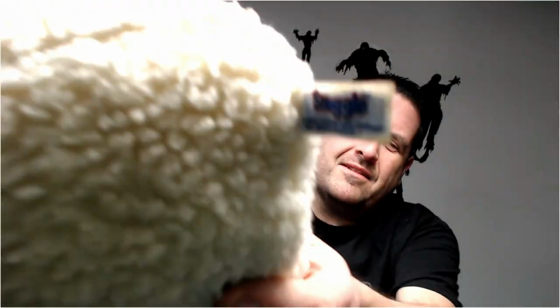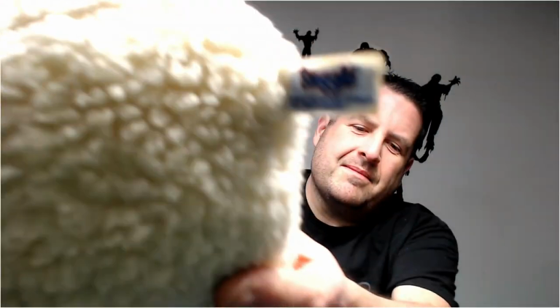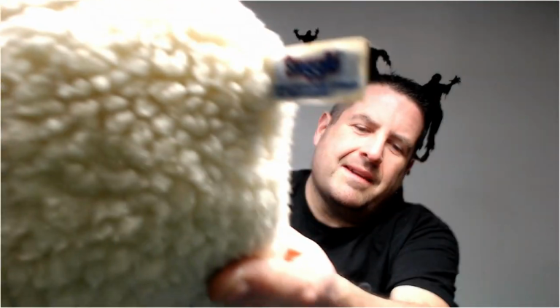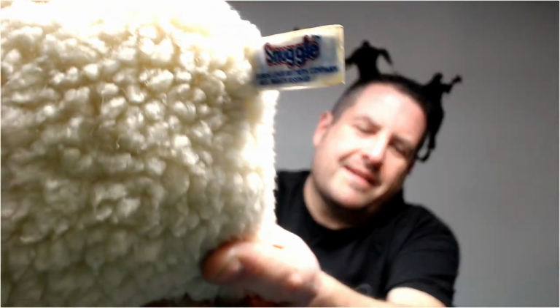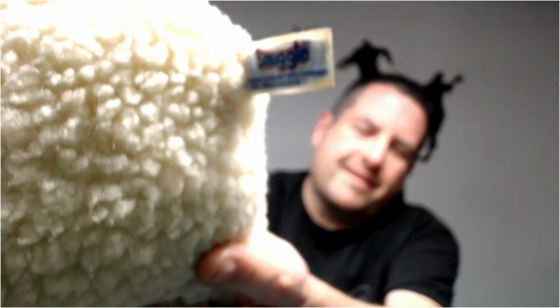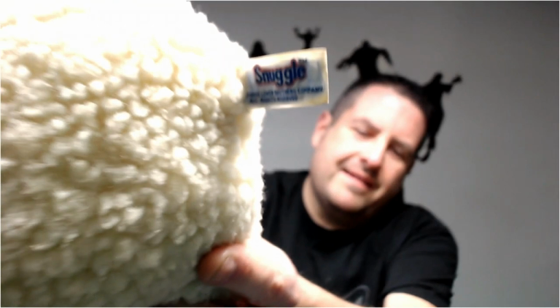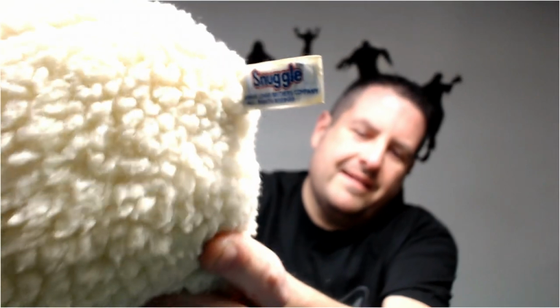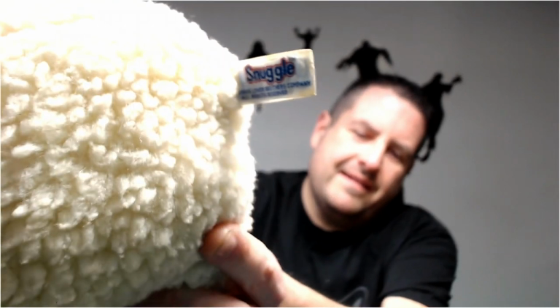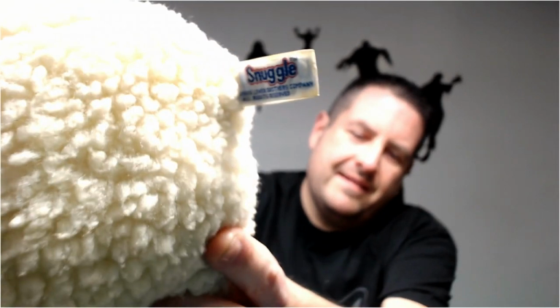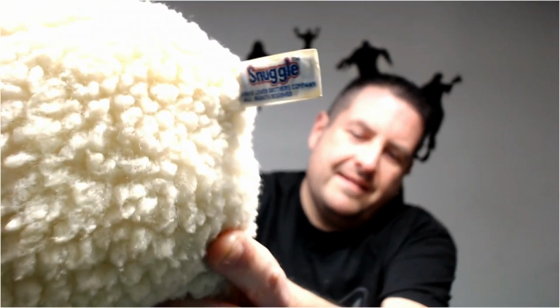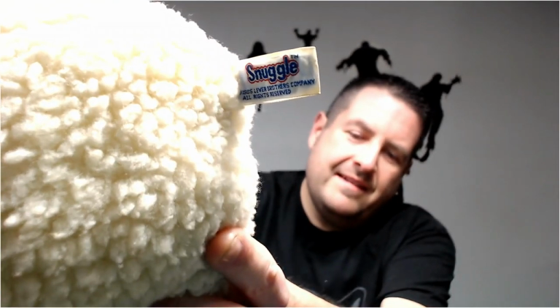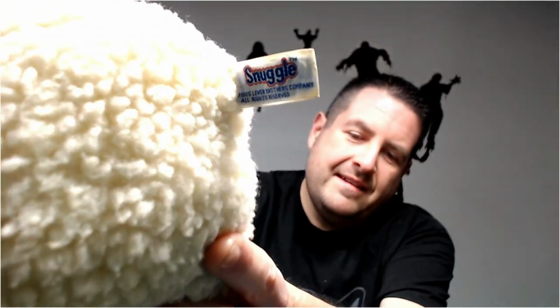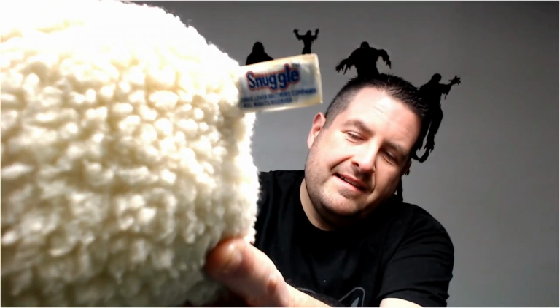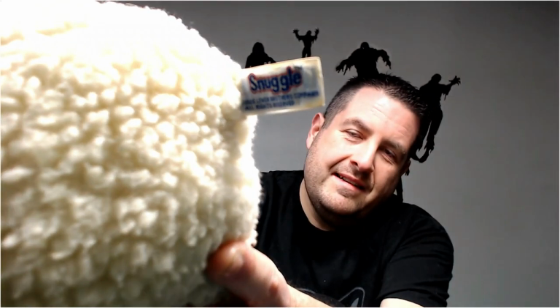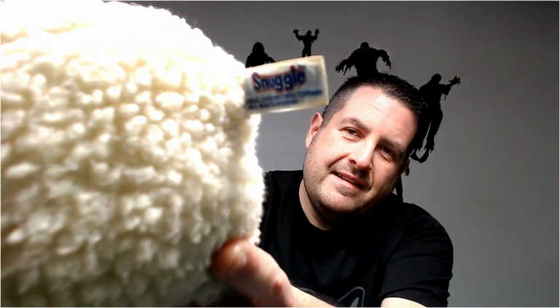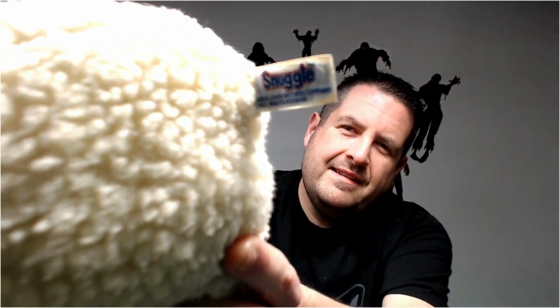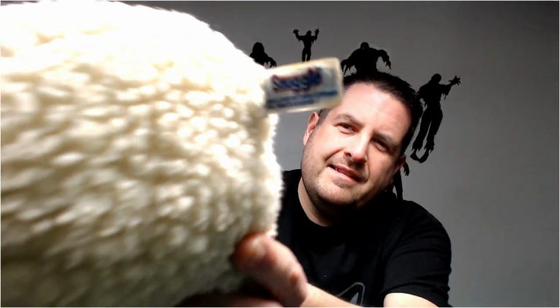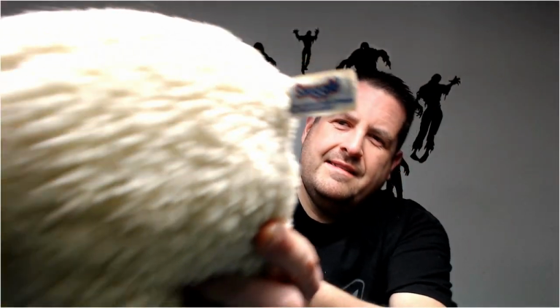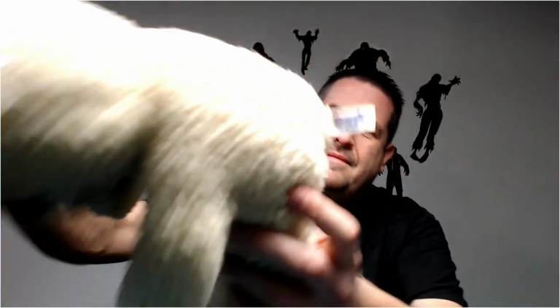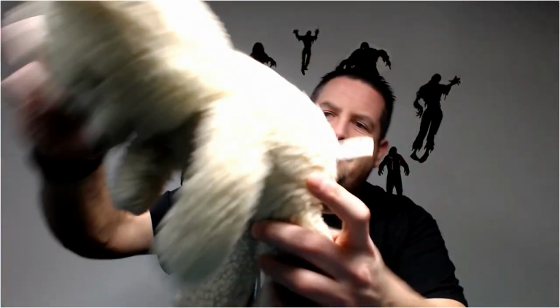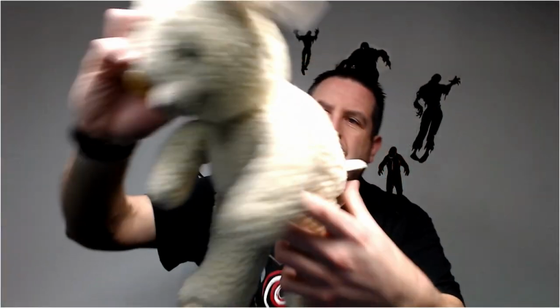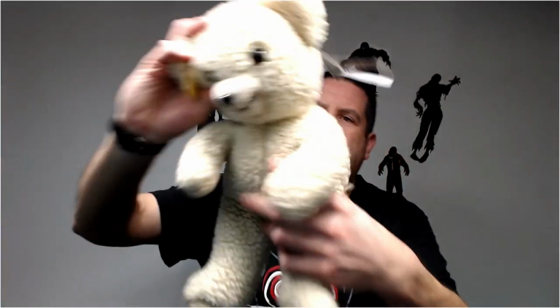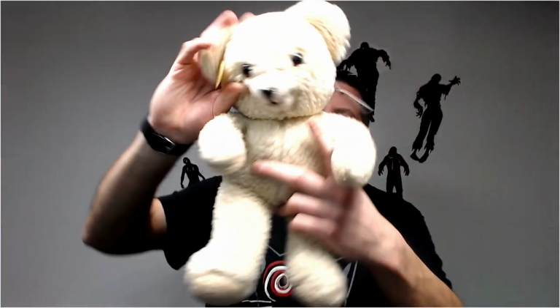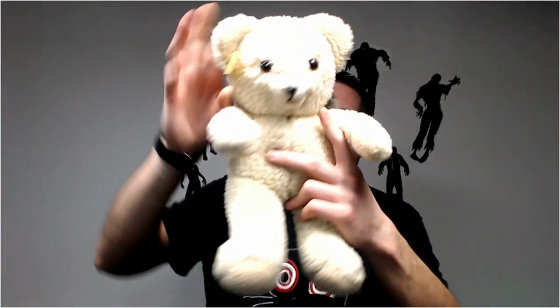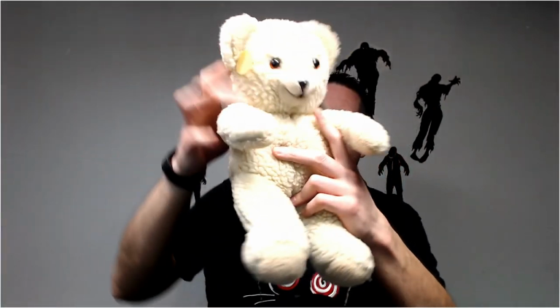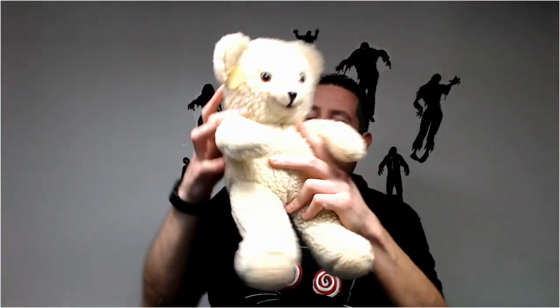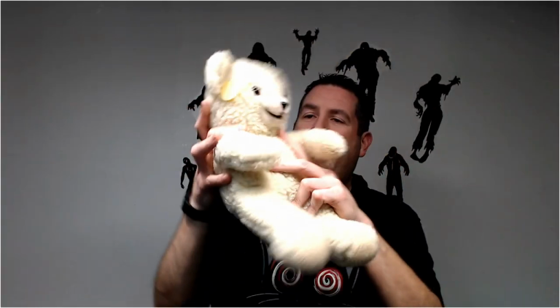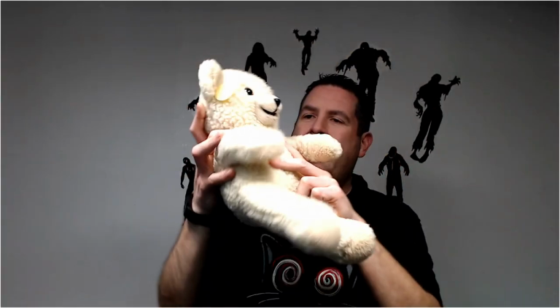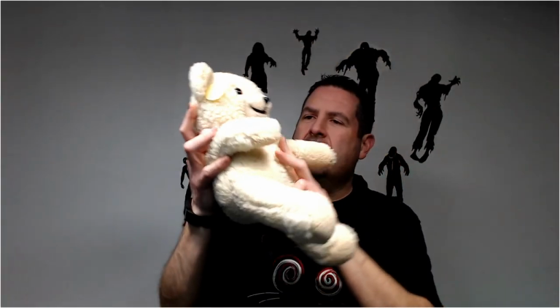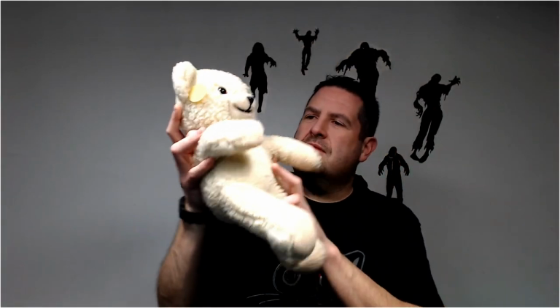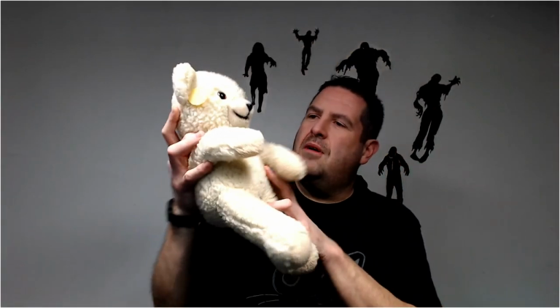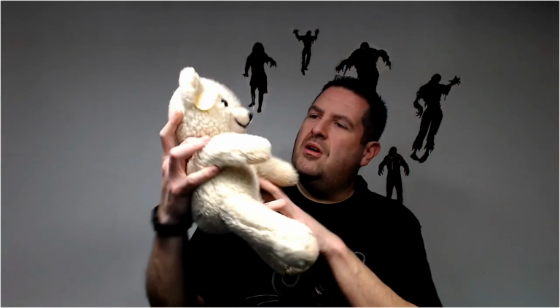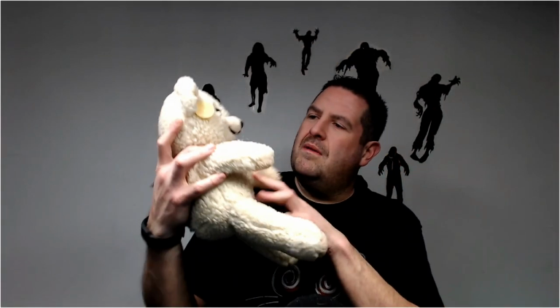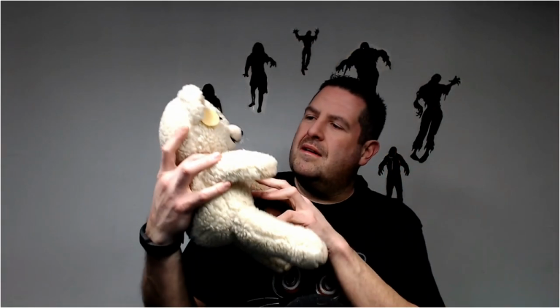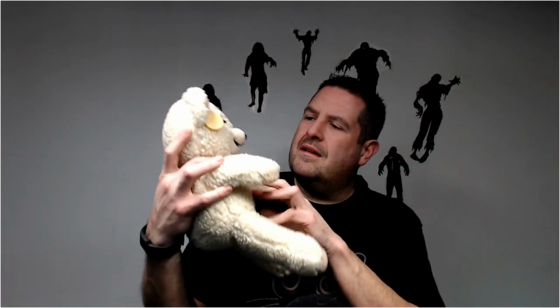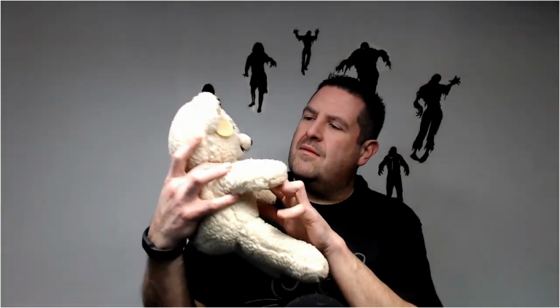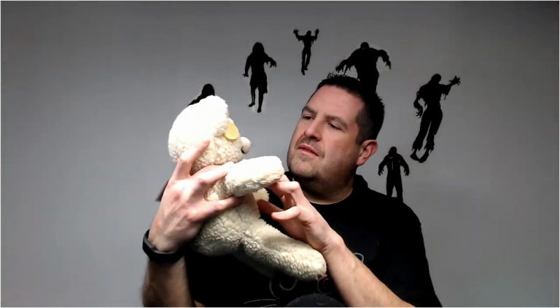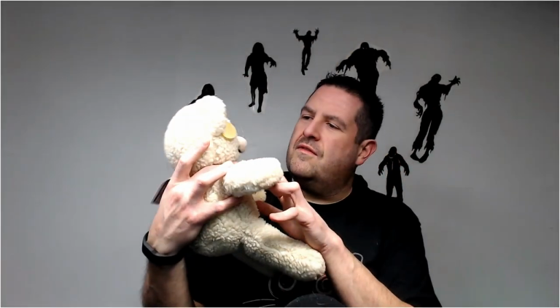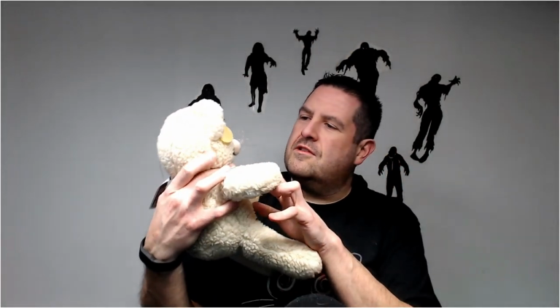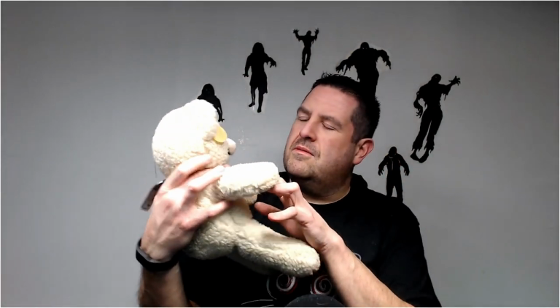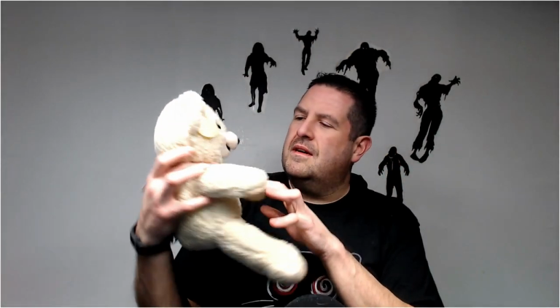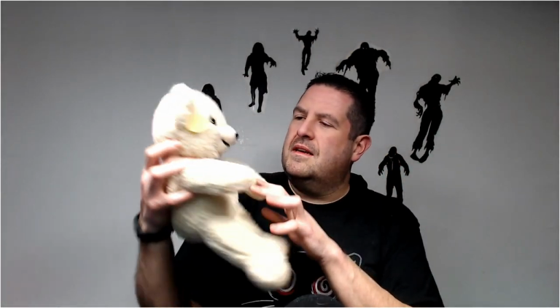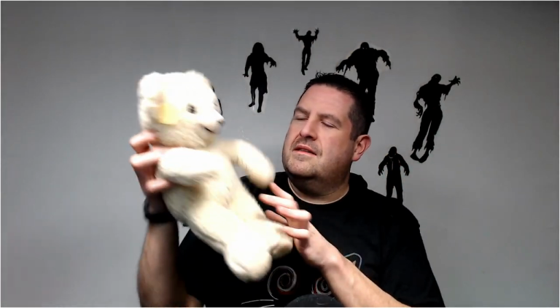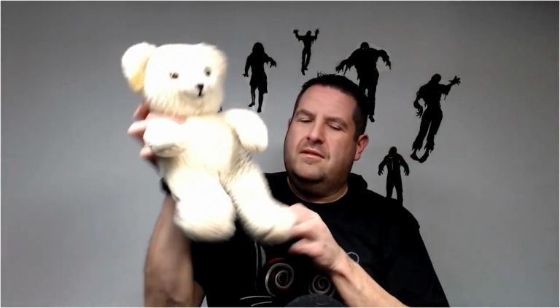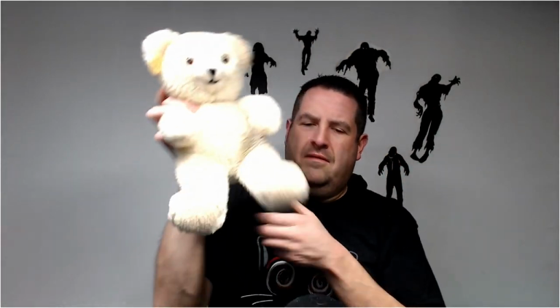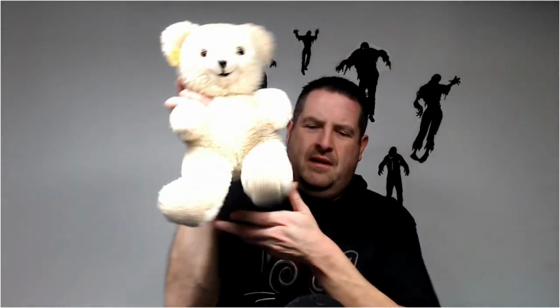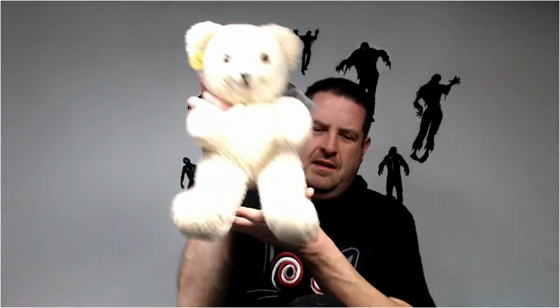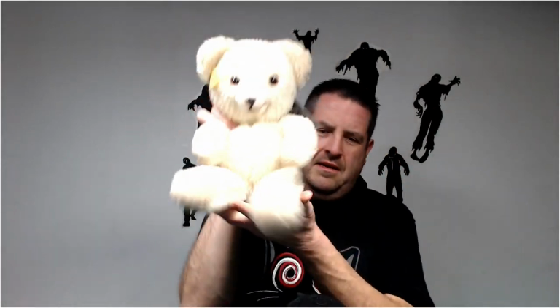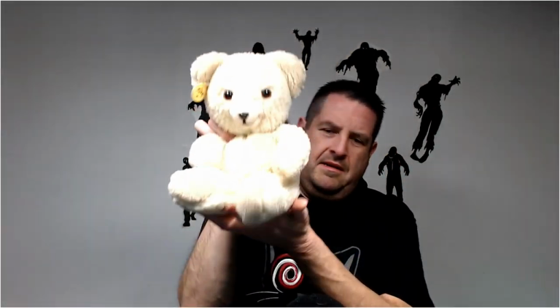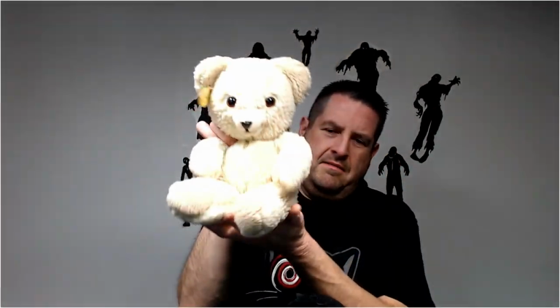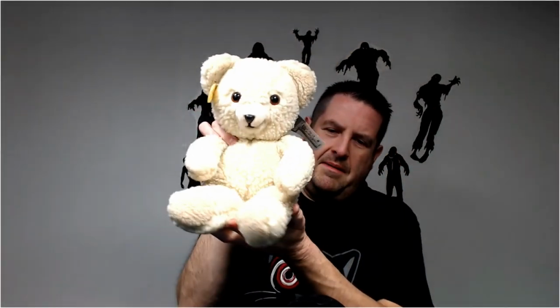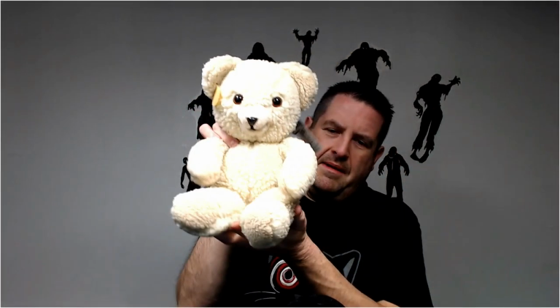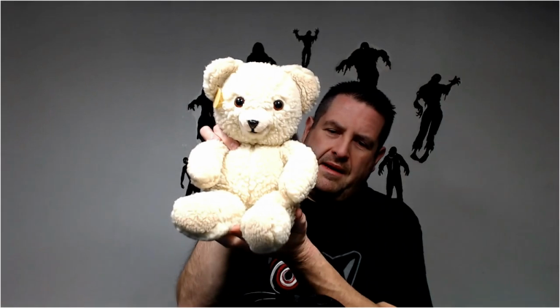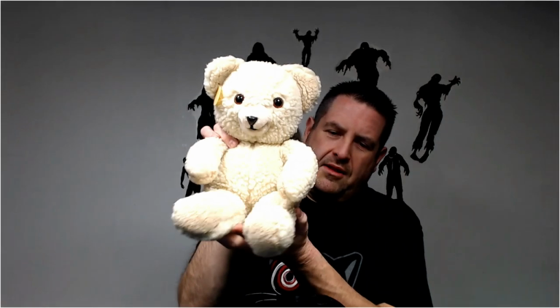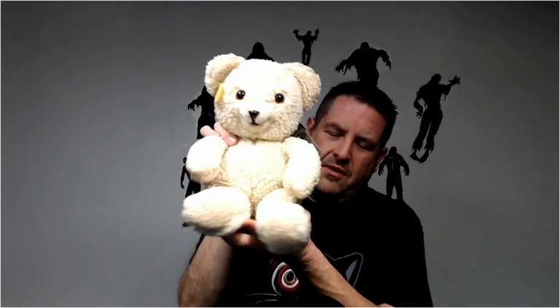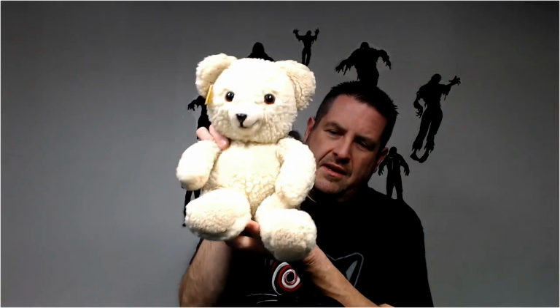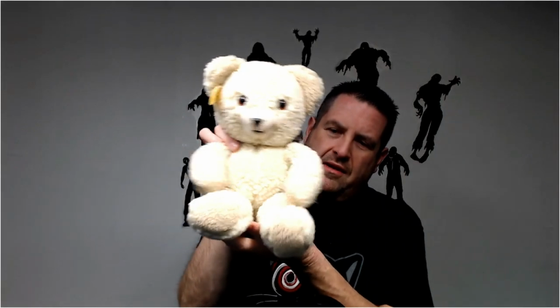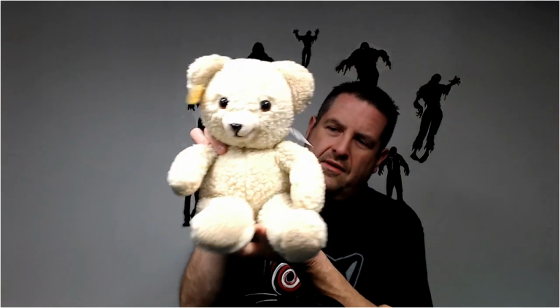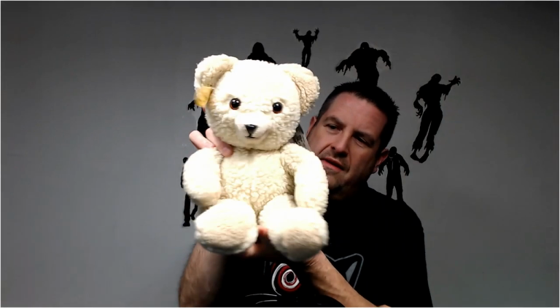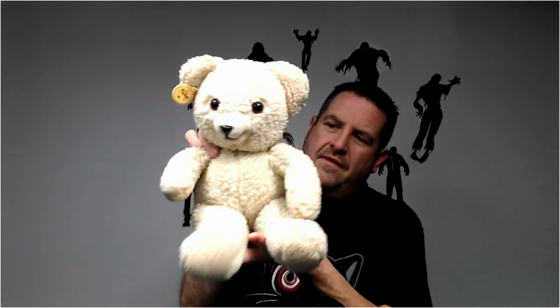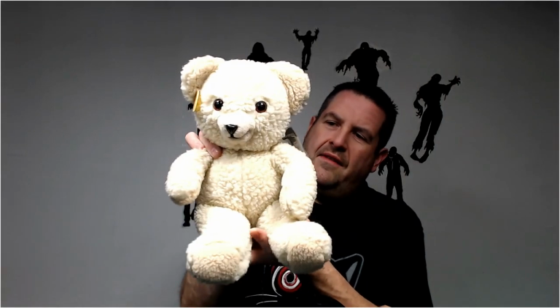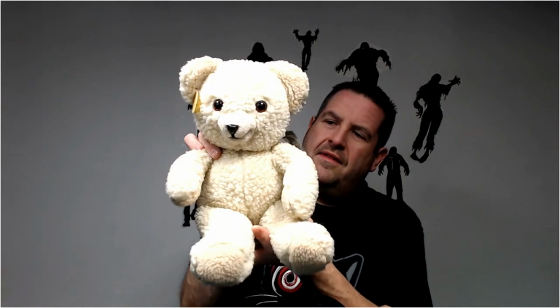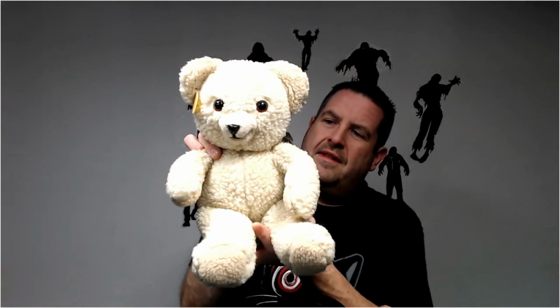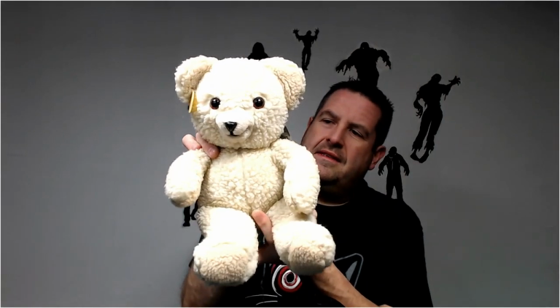This looks like the Snuggle Bear — it is a Snuggle Bear, it says it on its head. I had a small one that went for 20, so maybe I can get 30 or 35 for this guy.